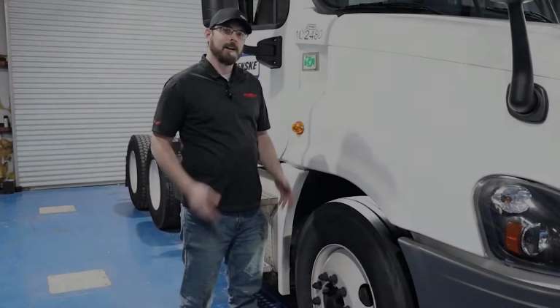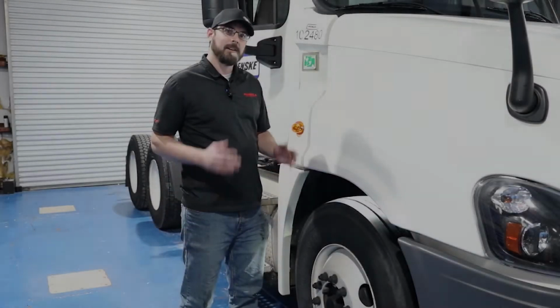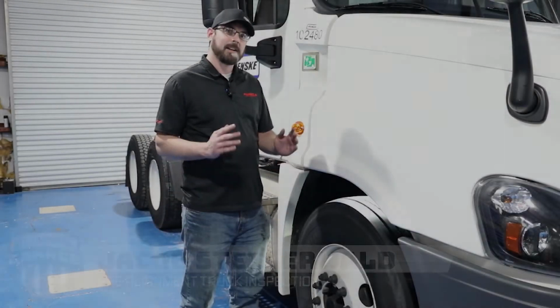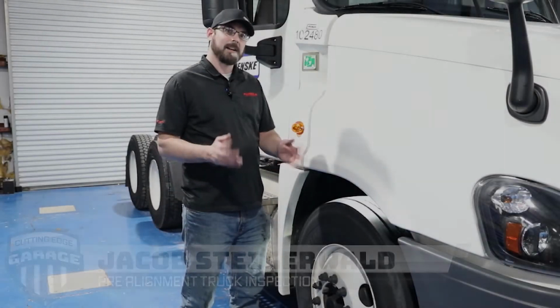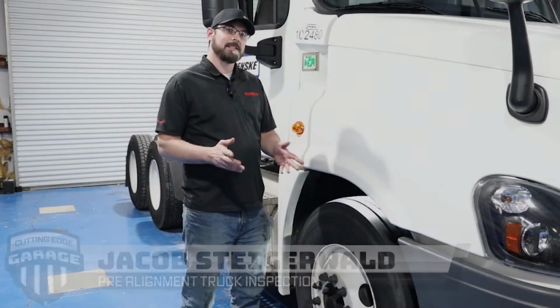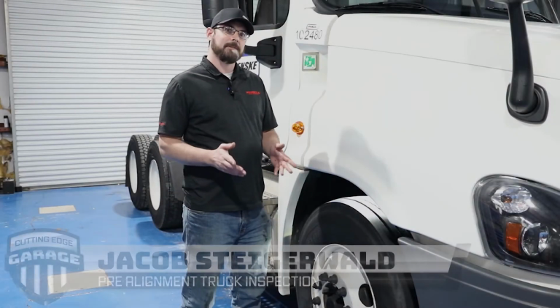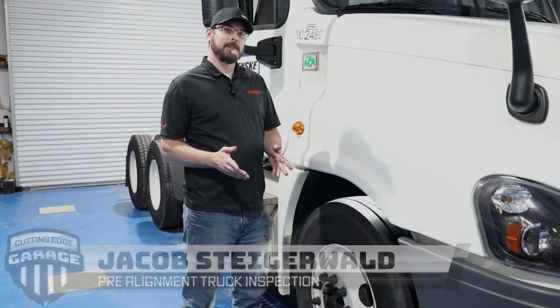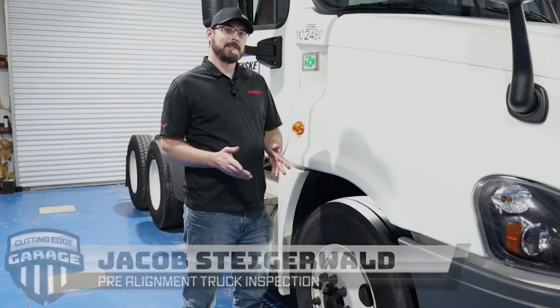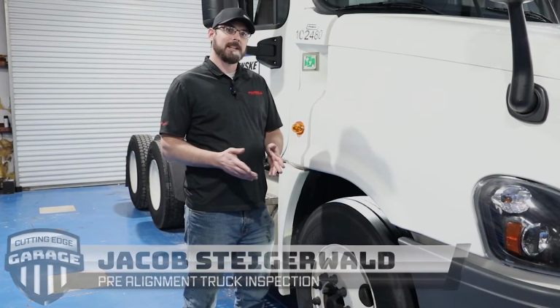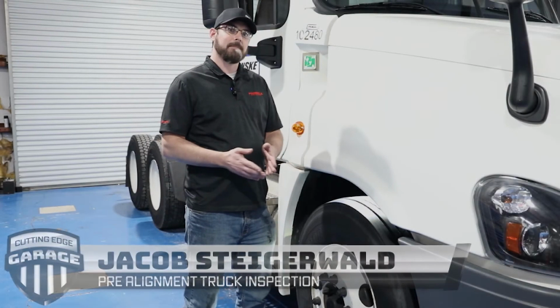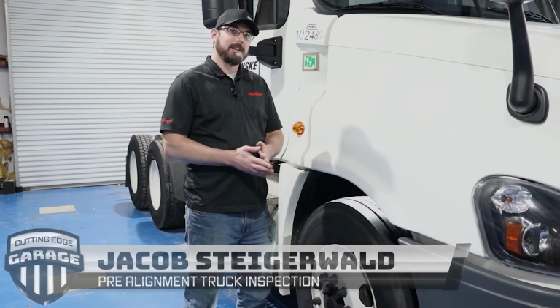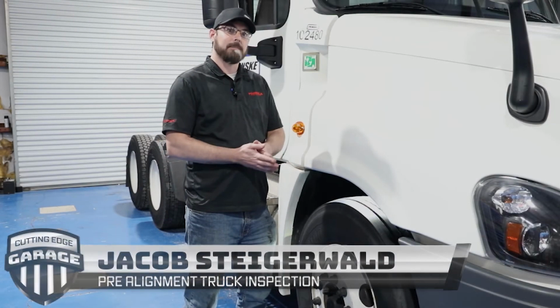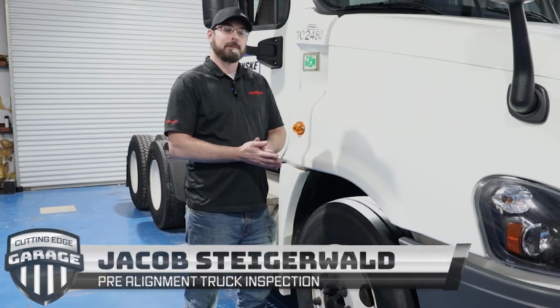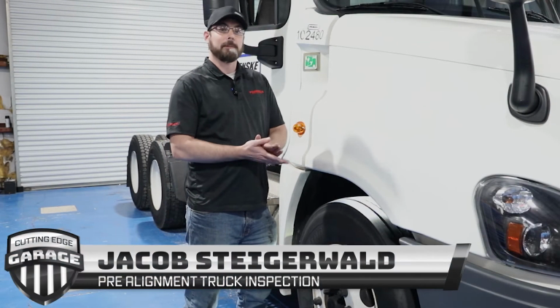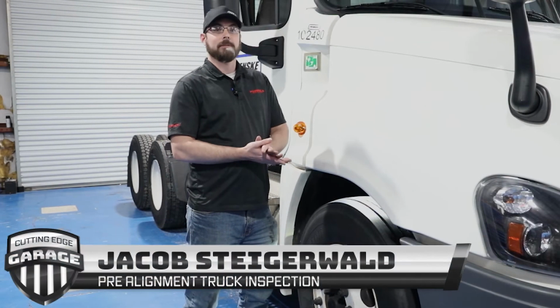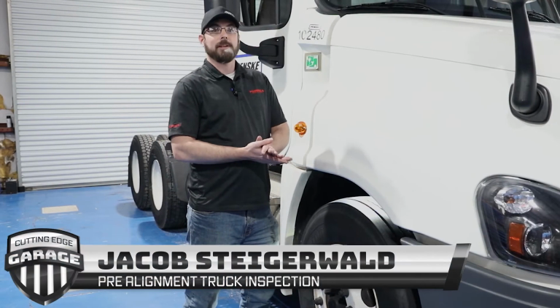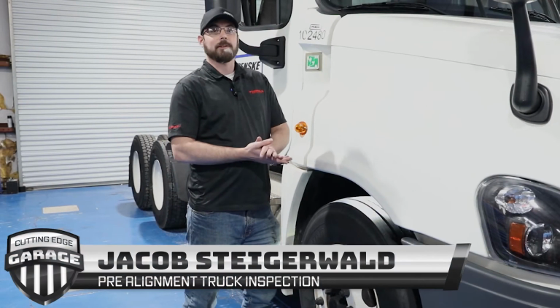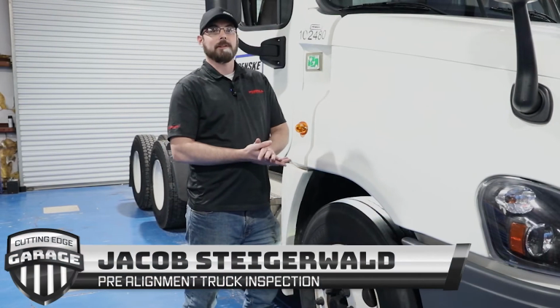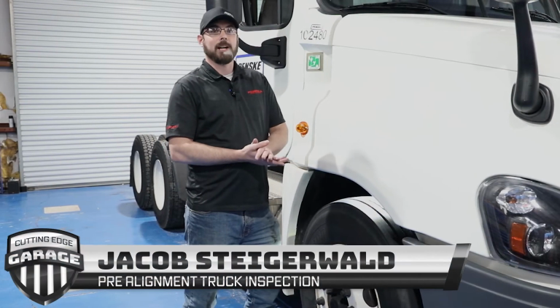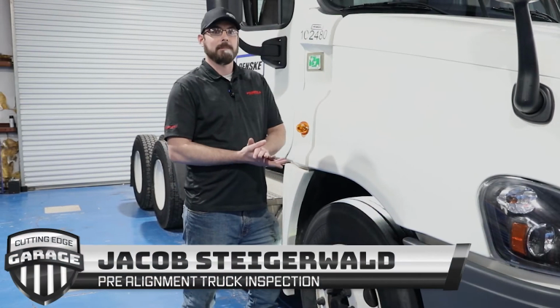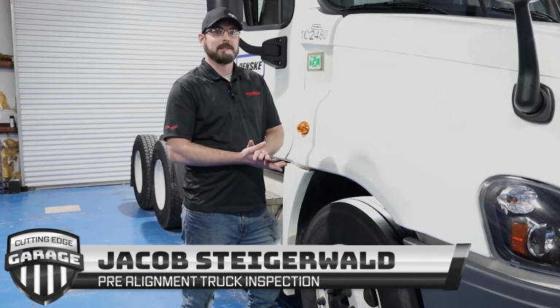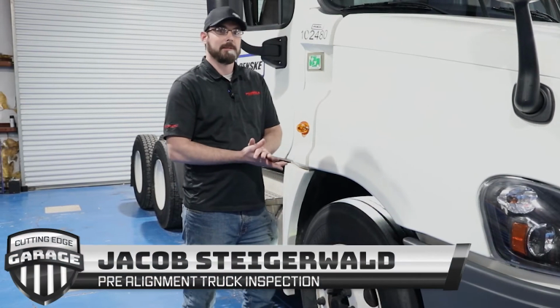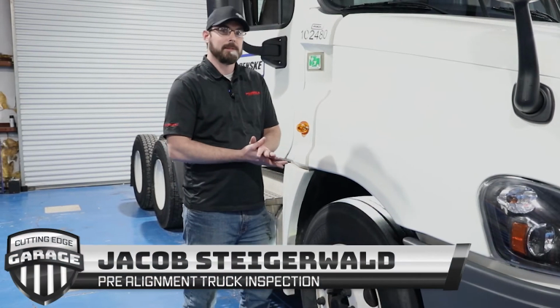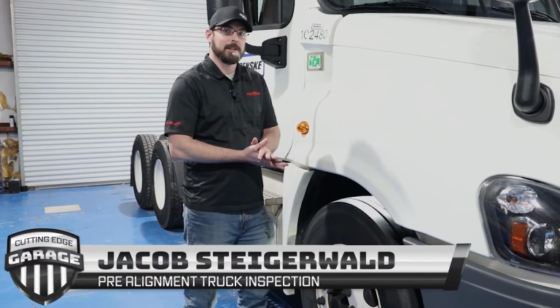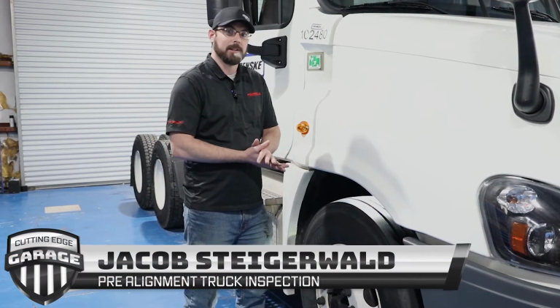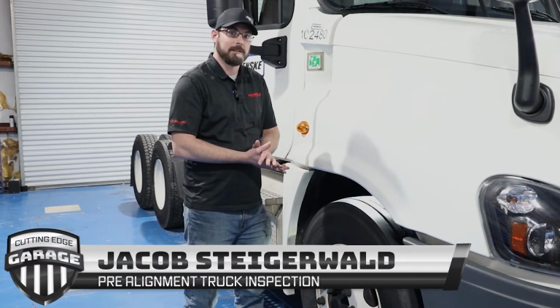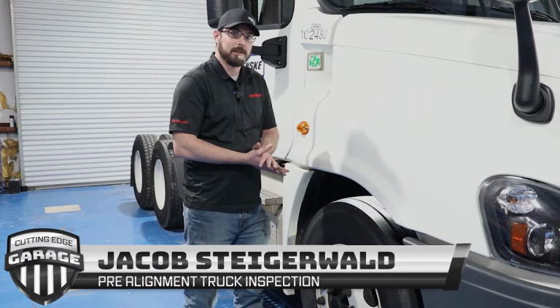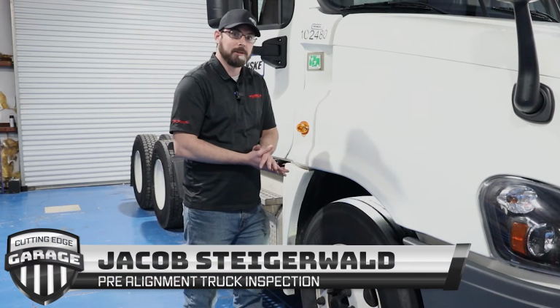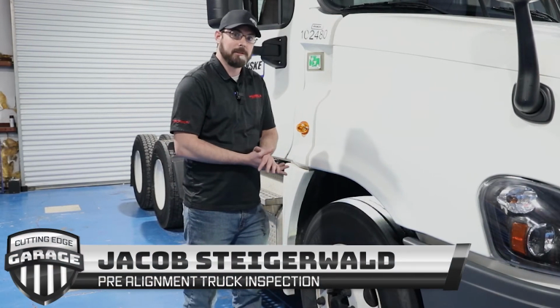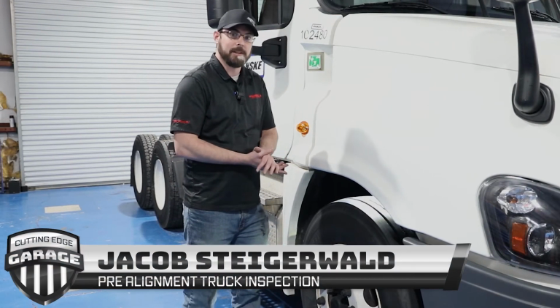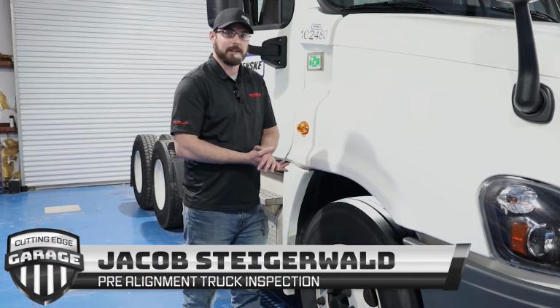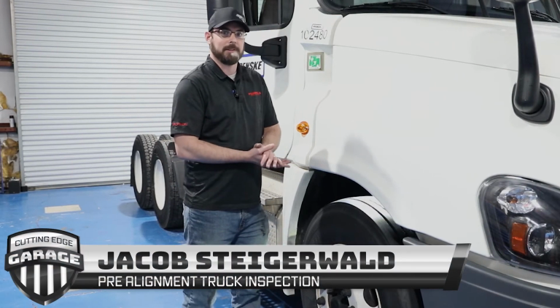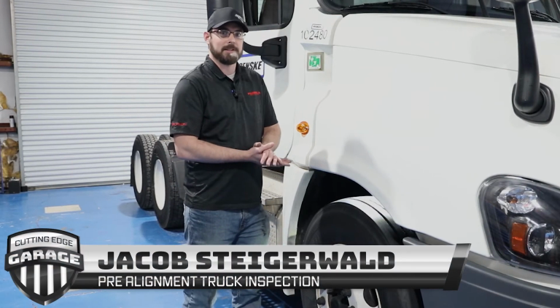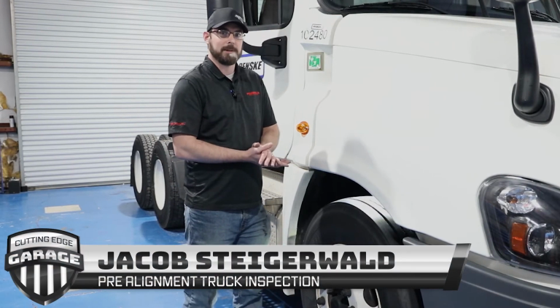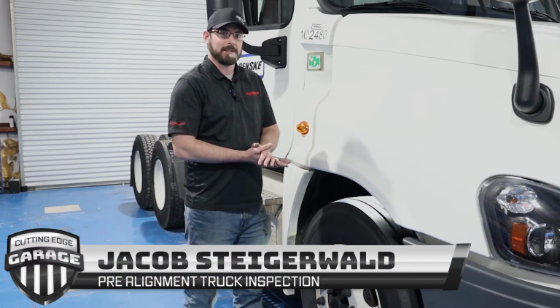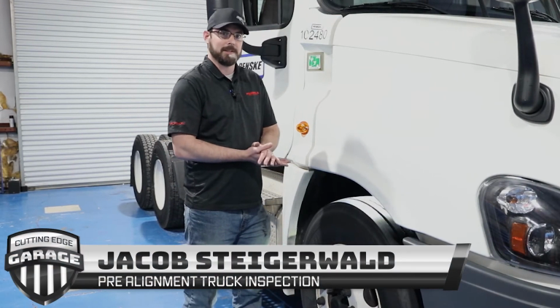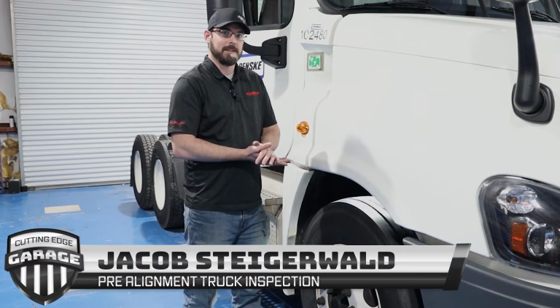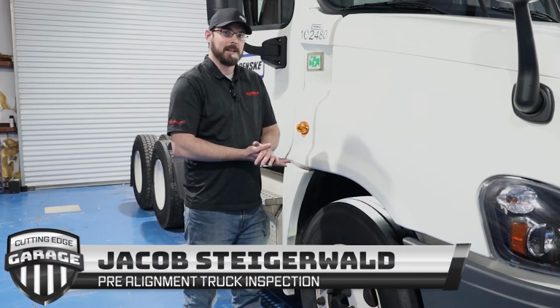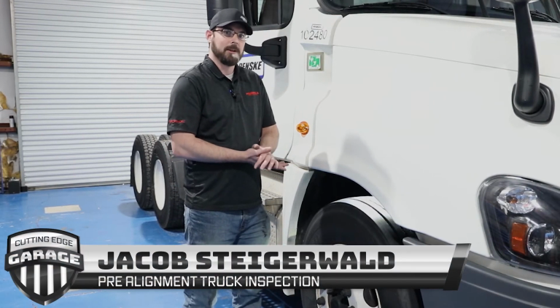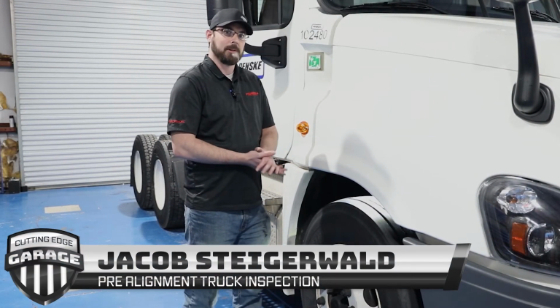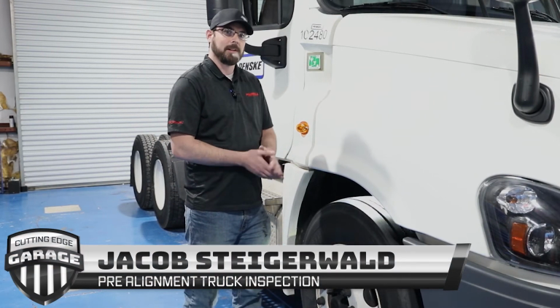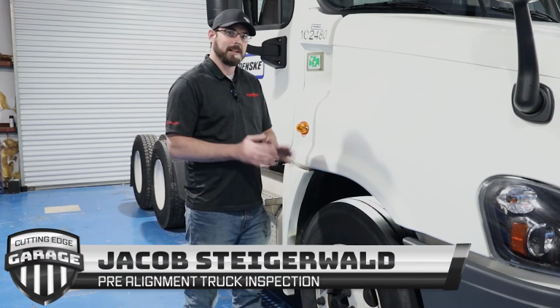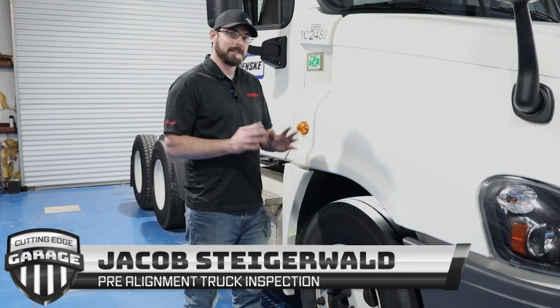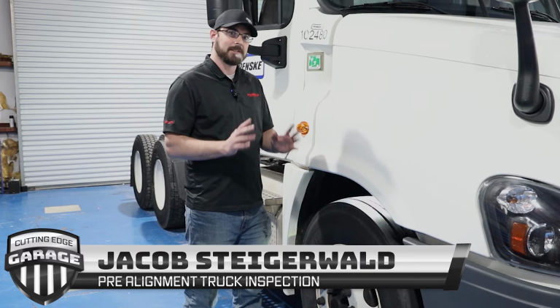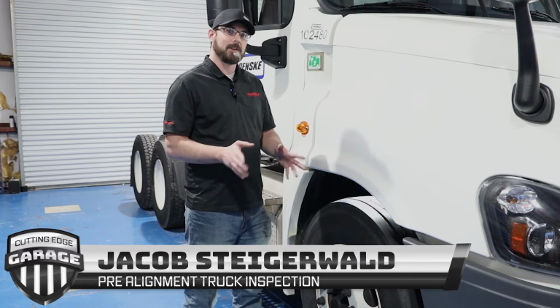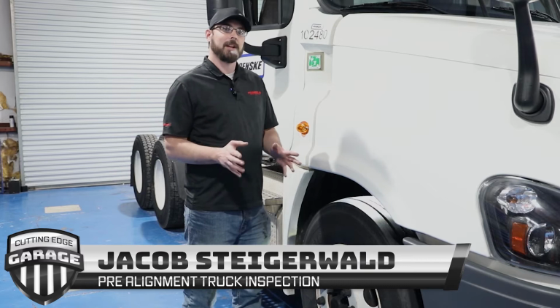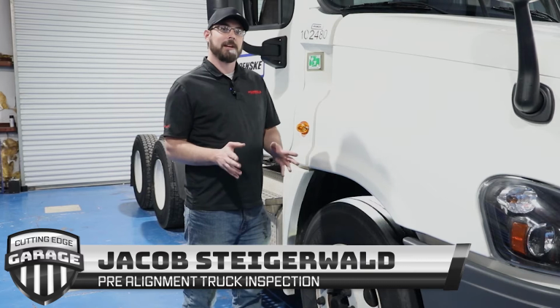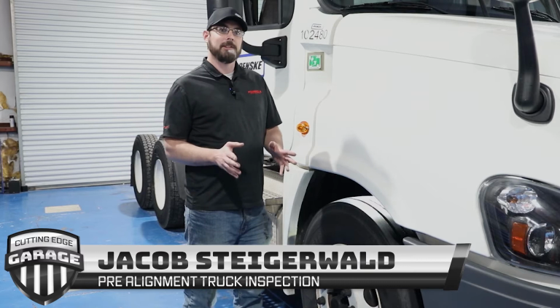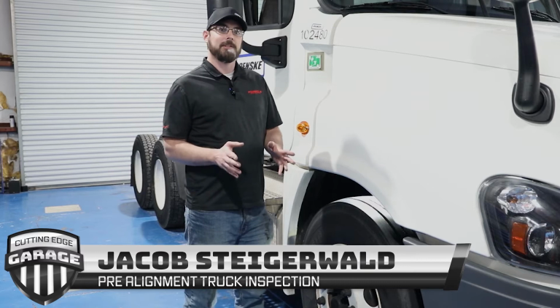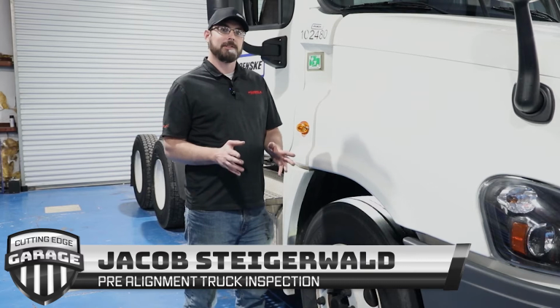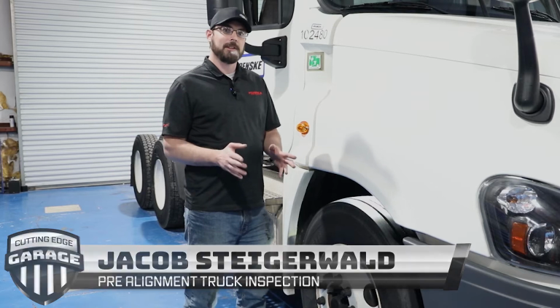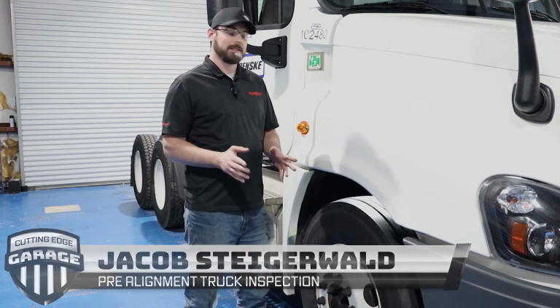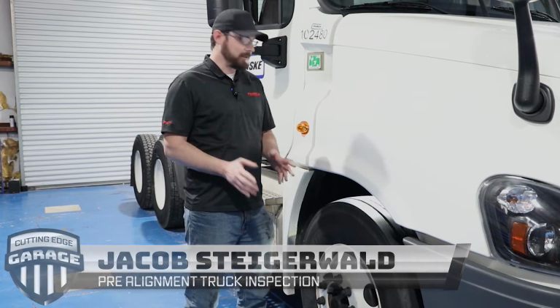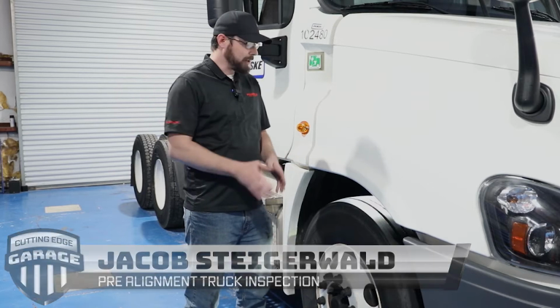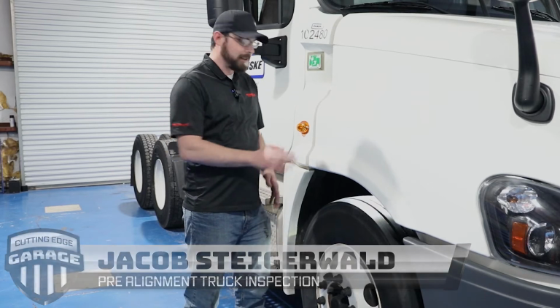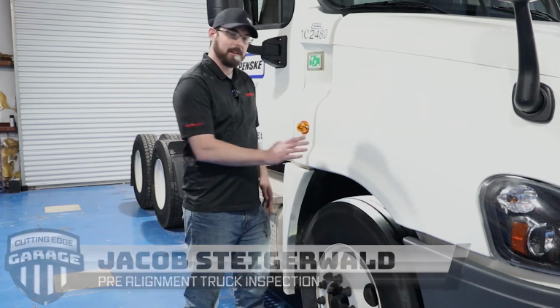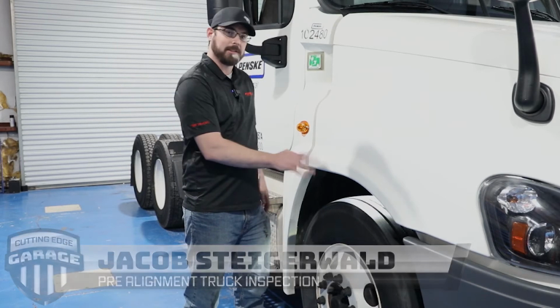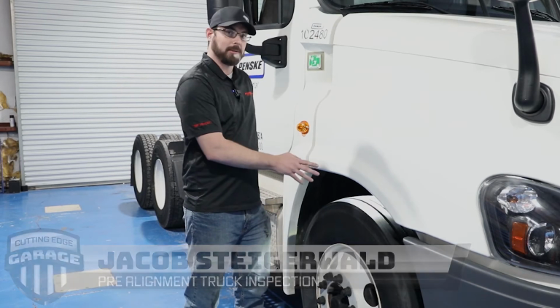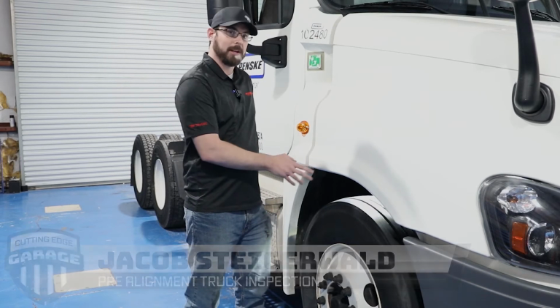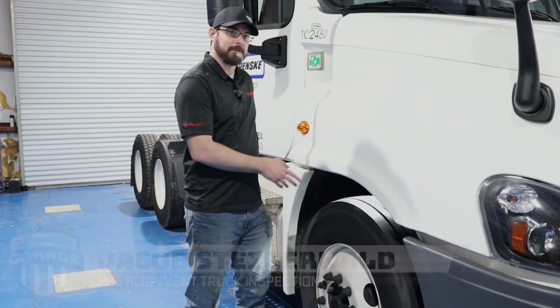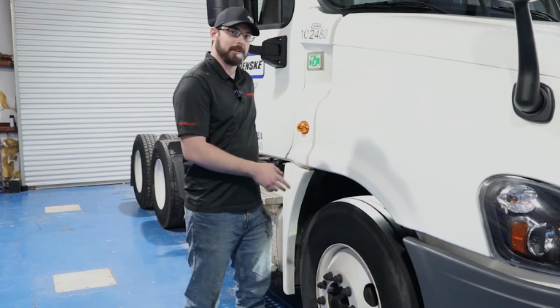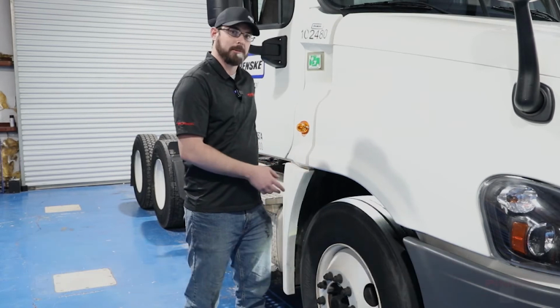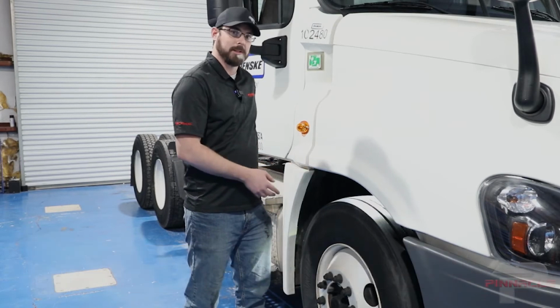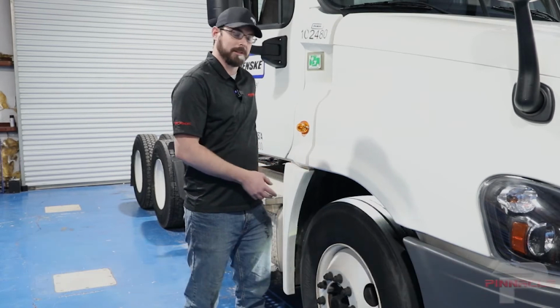The first step in any proper vehicle alignment is a good thorough vehicle inspection. I like to start on heavy-duty trucks at the right front wheel.